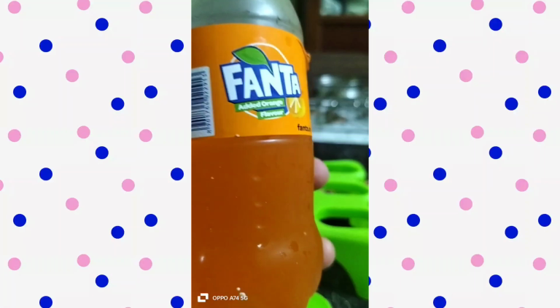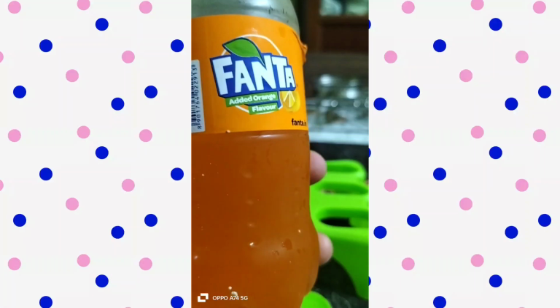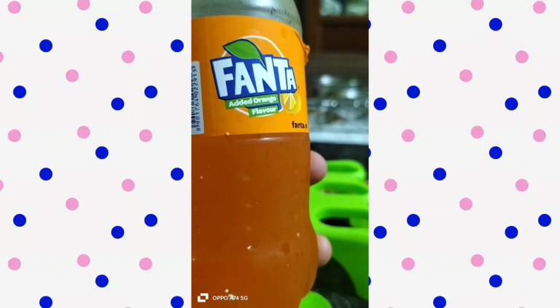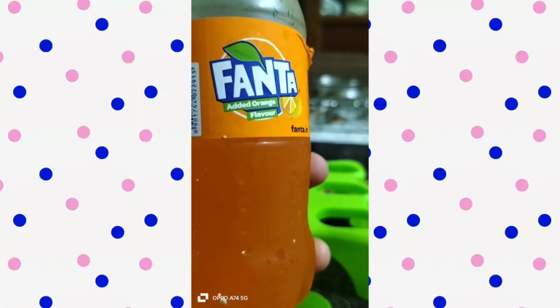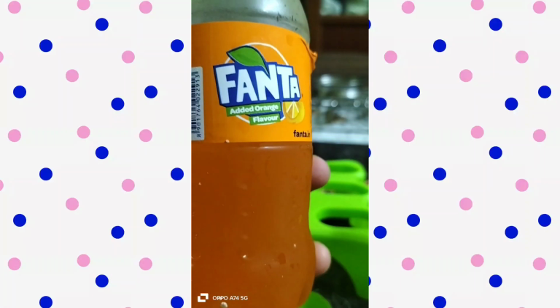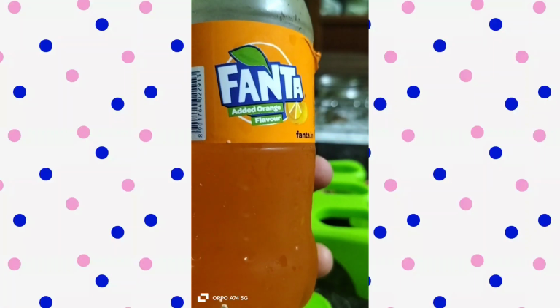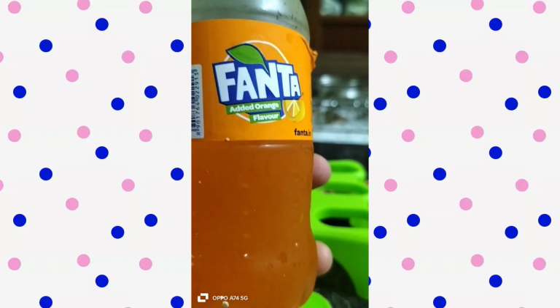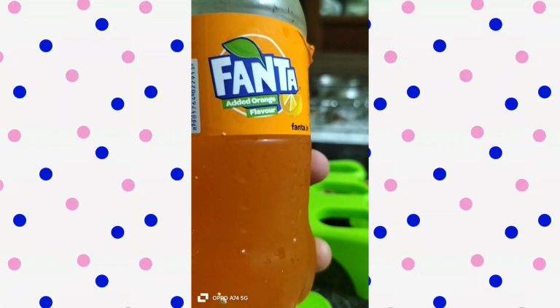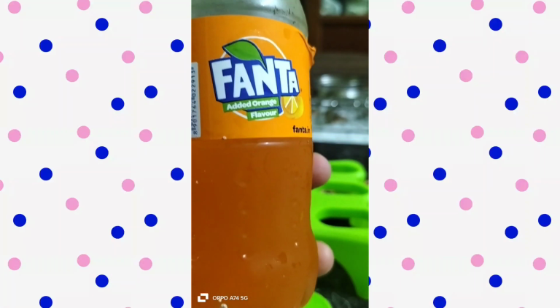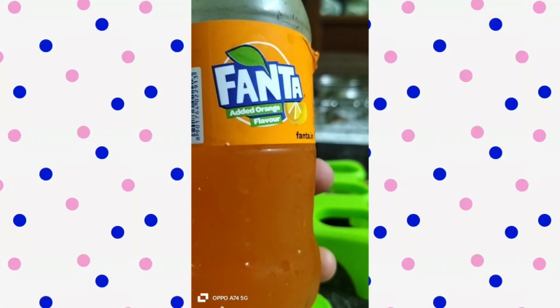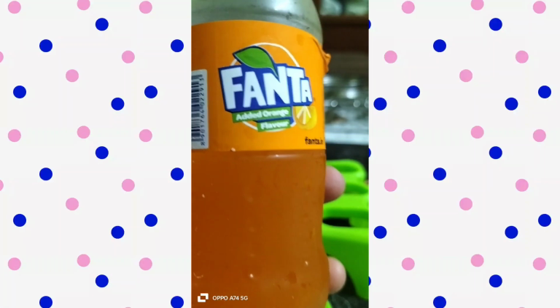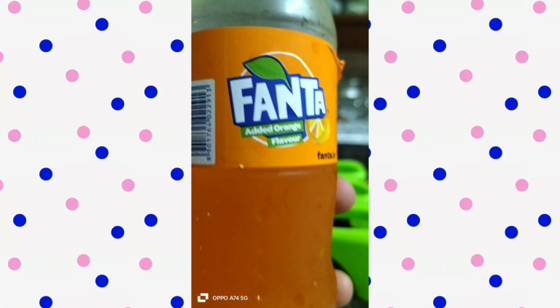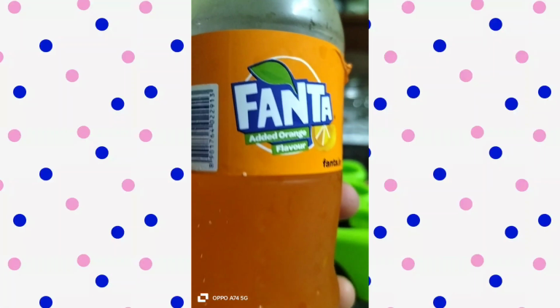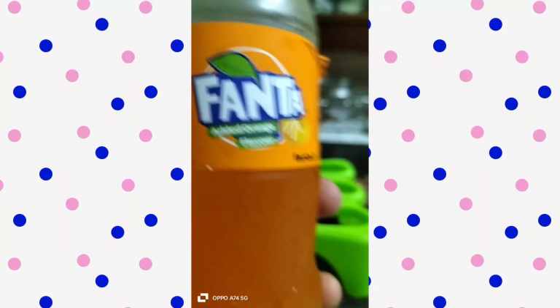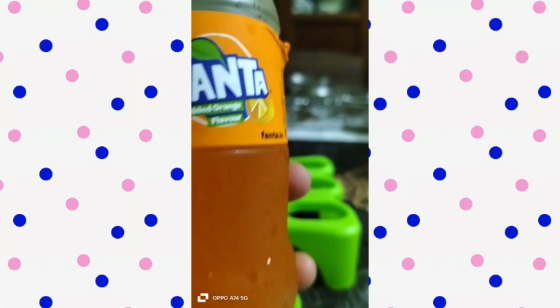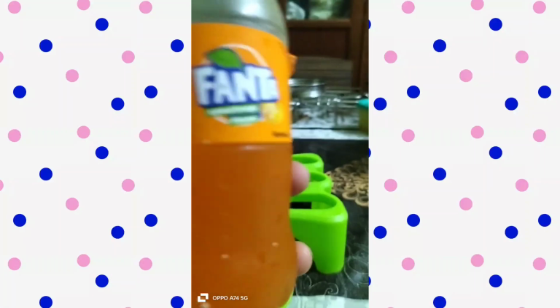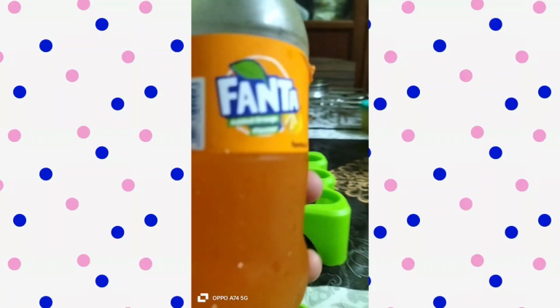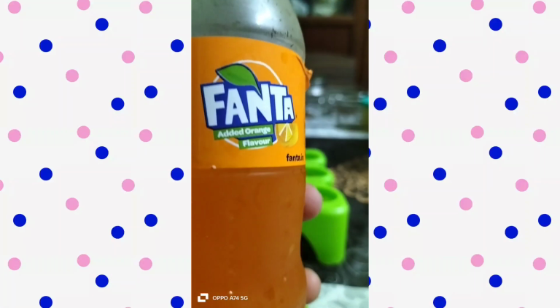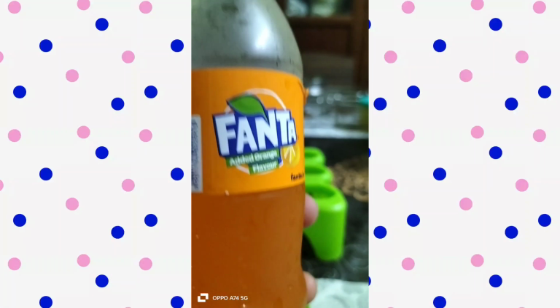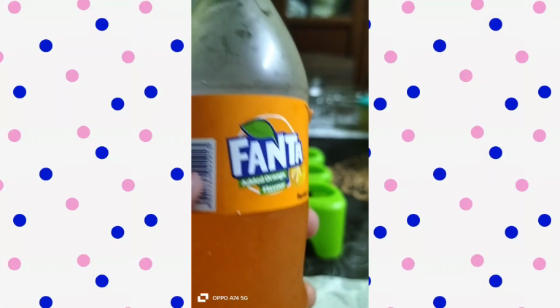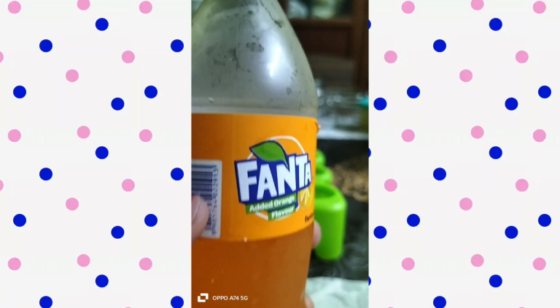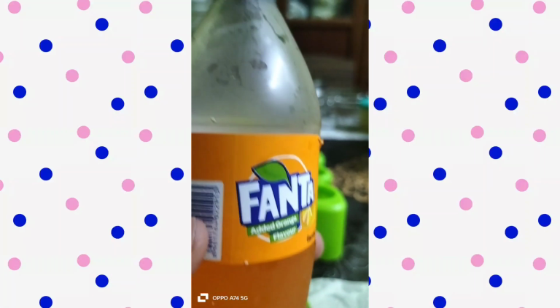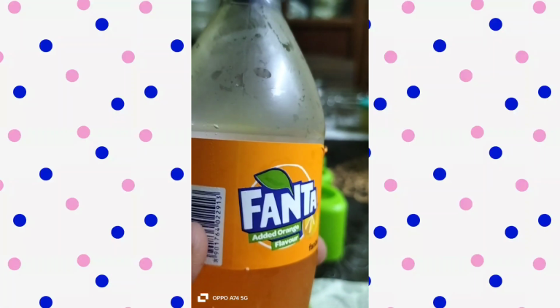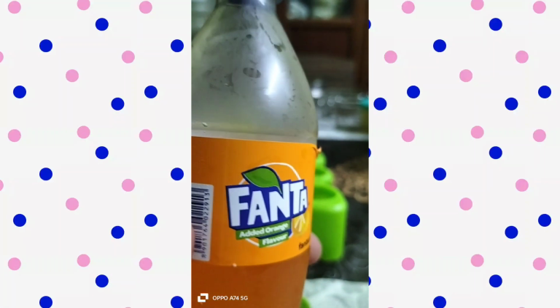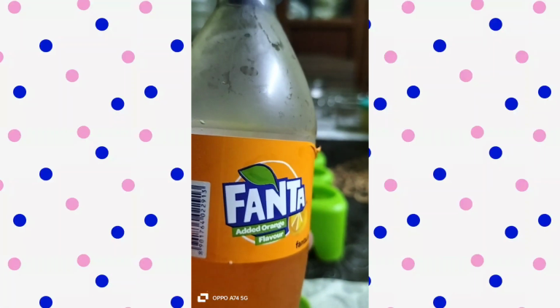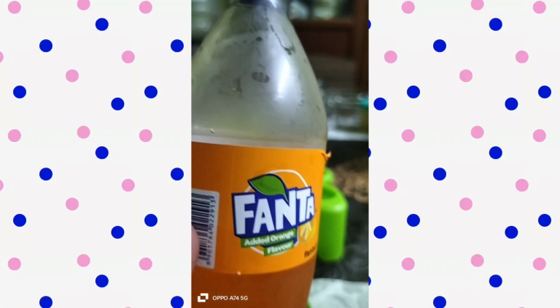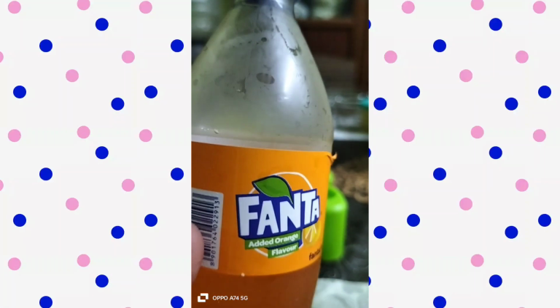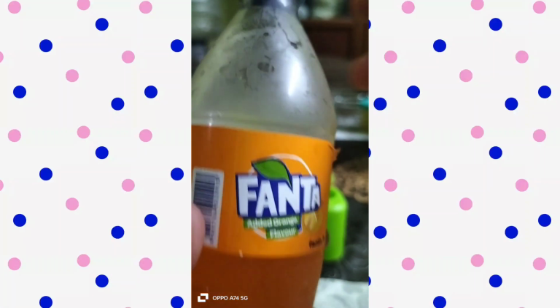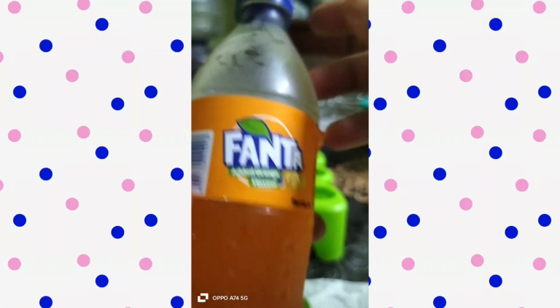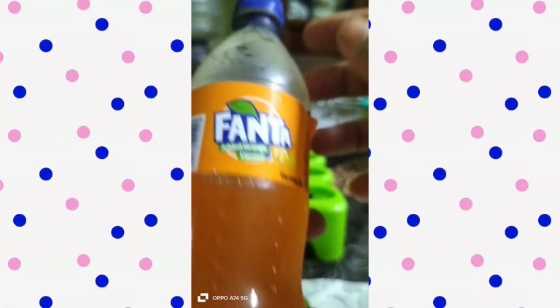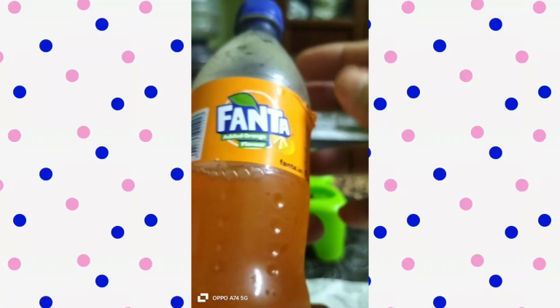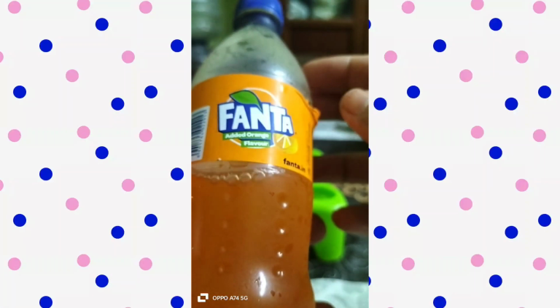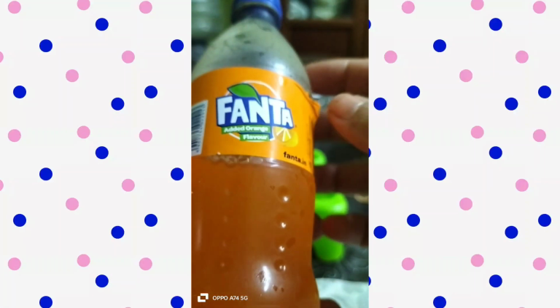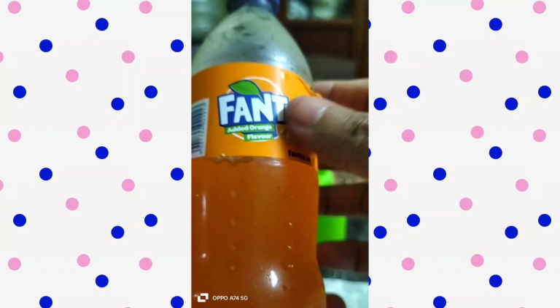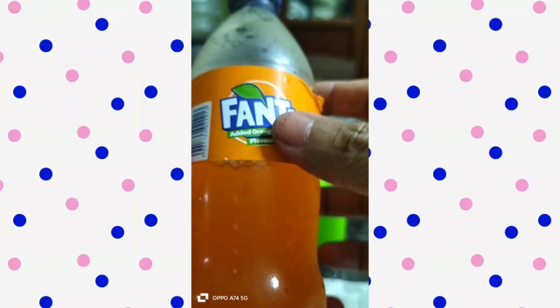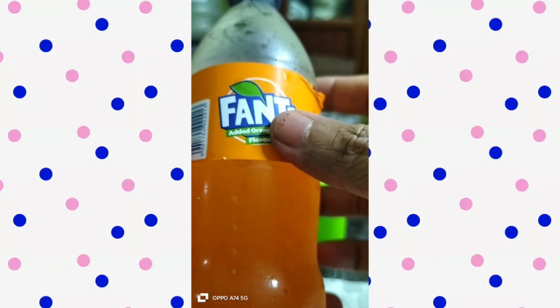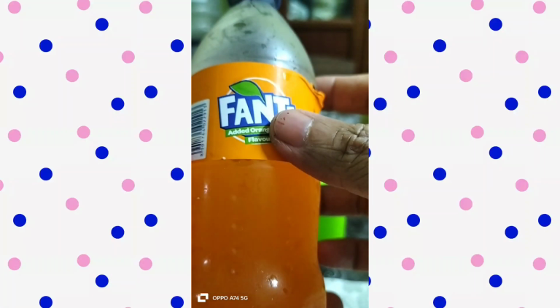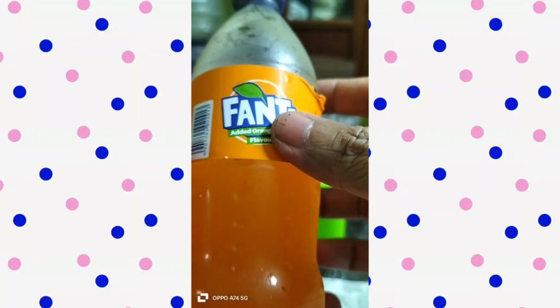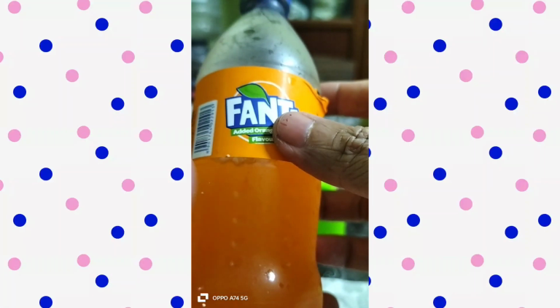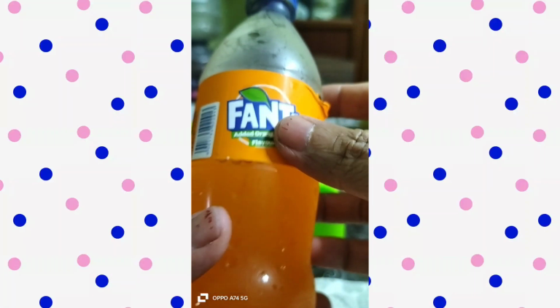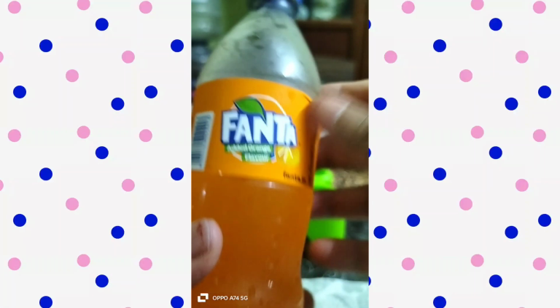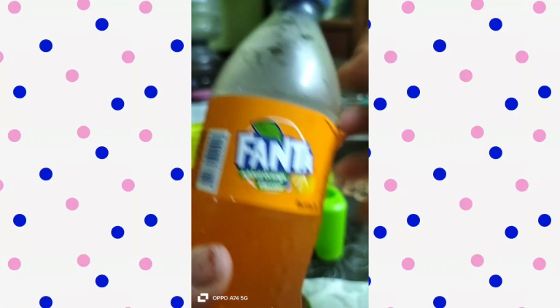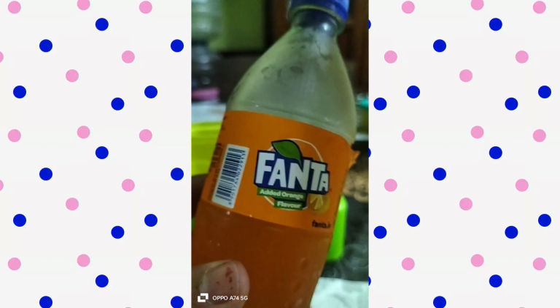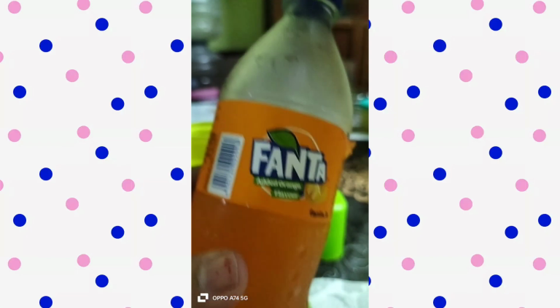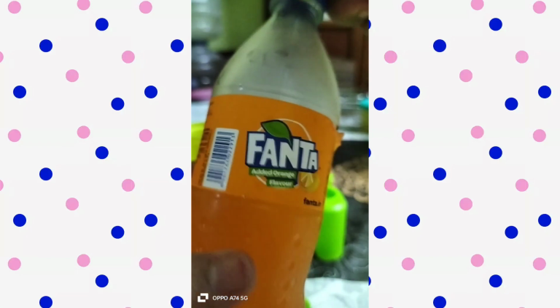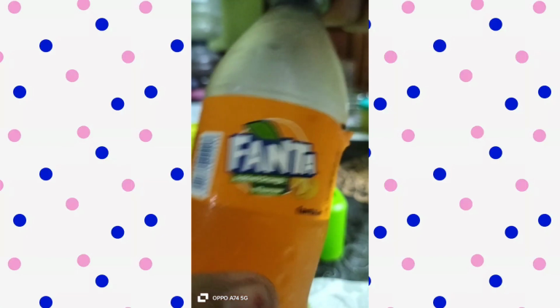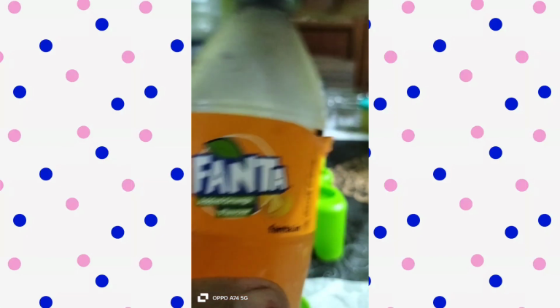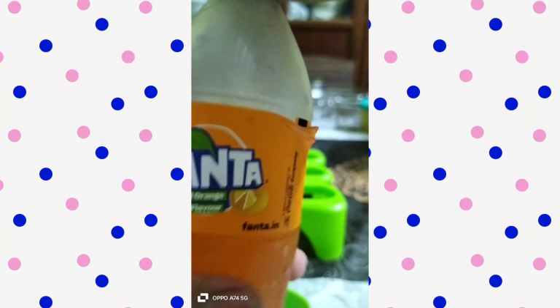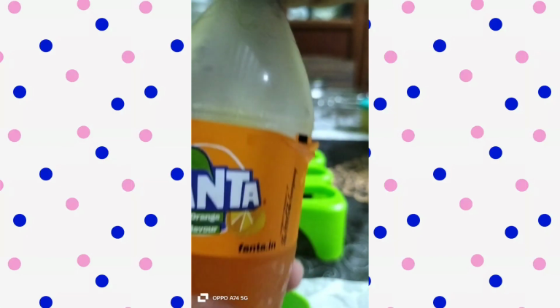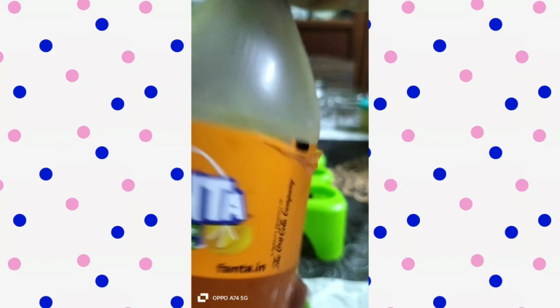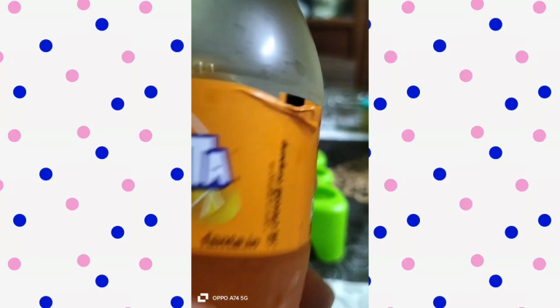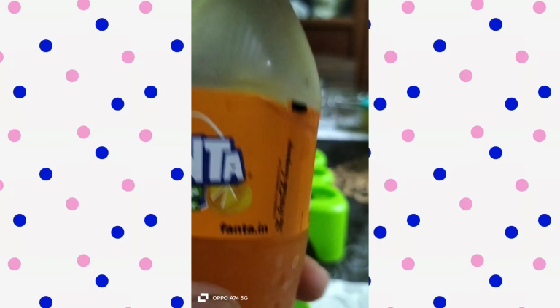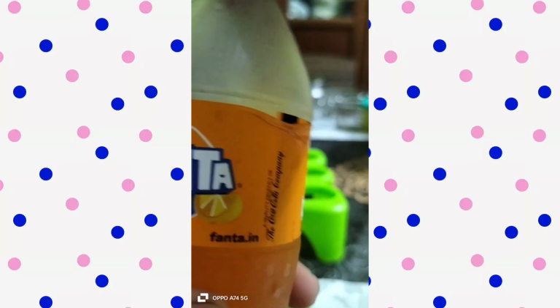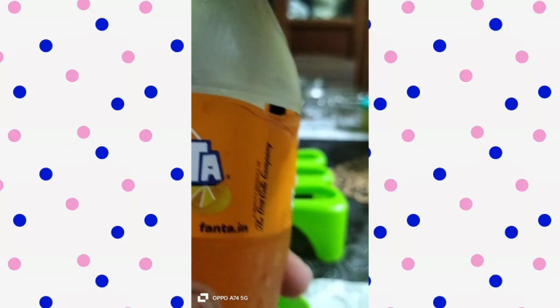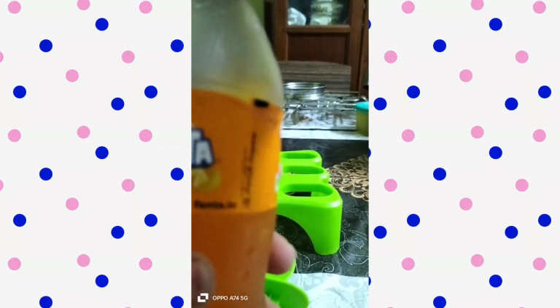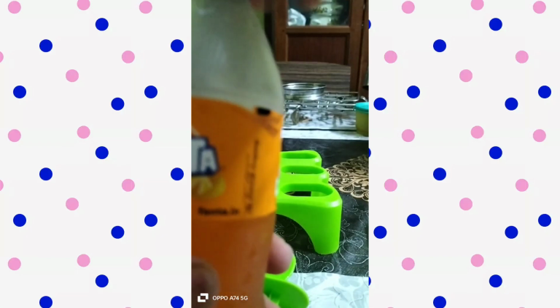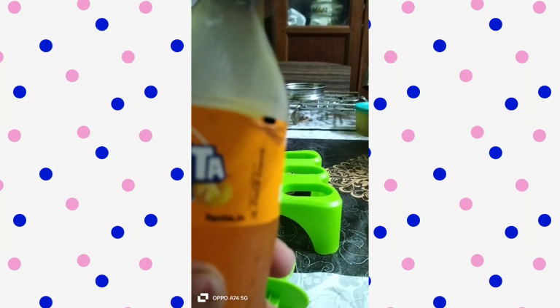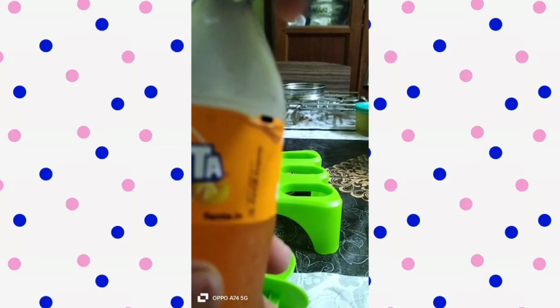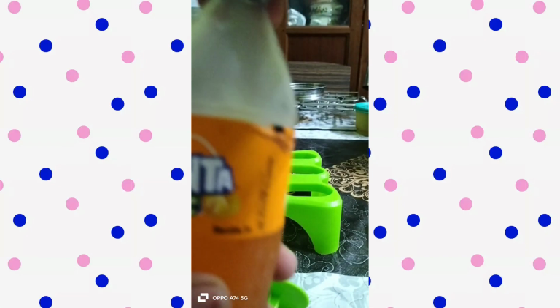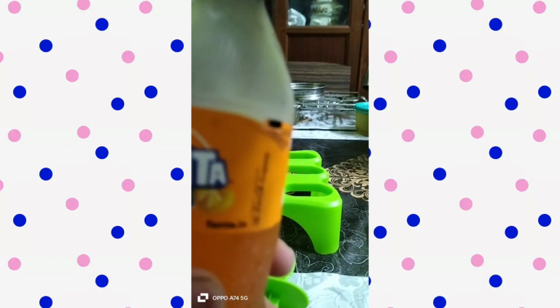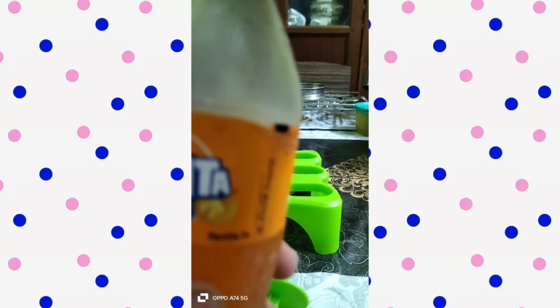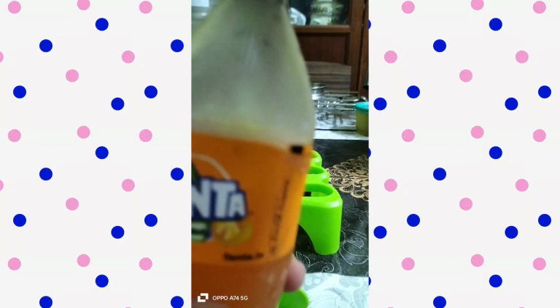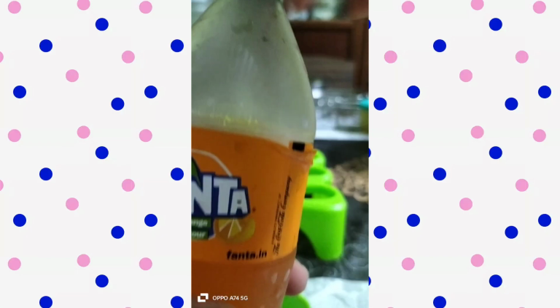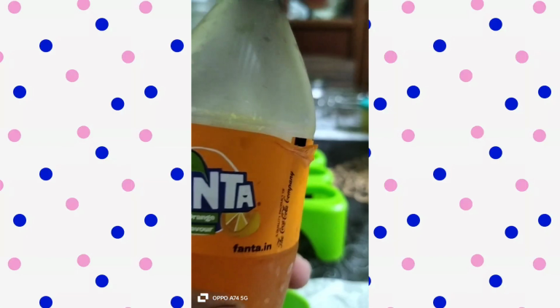Hi everyone, this is Ramya and welcome back to my channel. Last time I had grape juice, I had prepared grape ice.